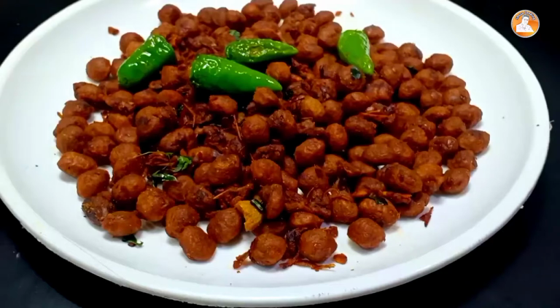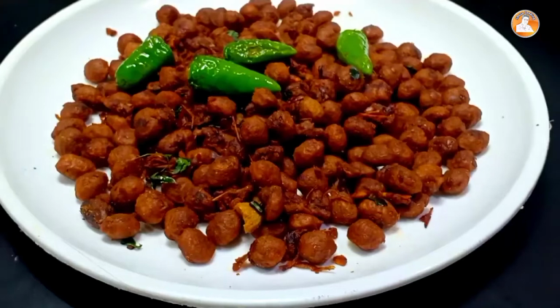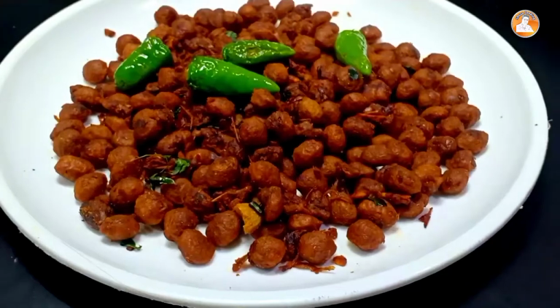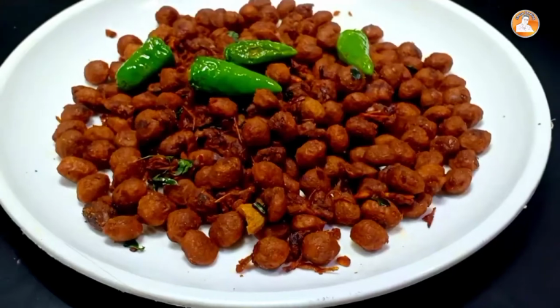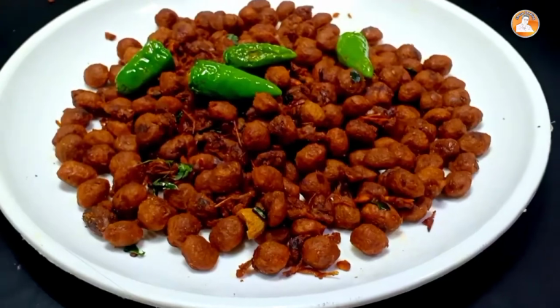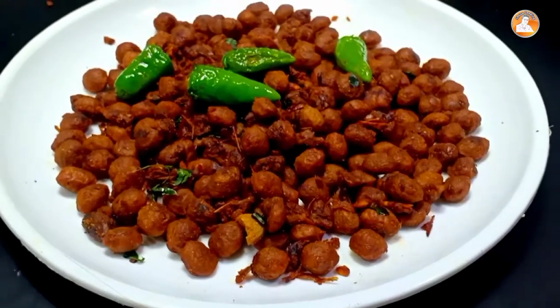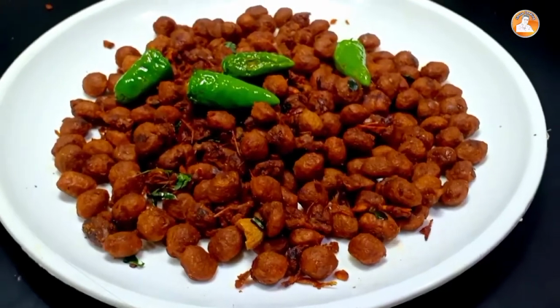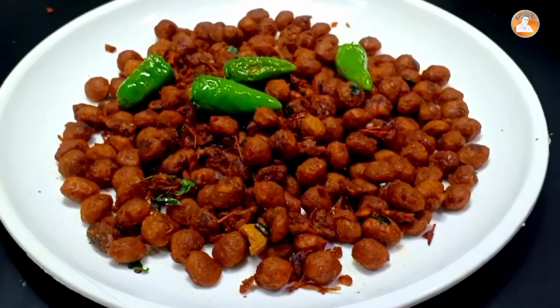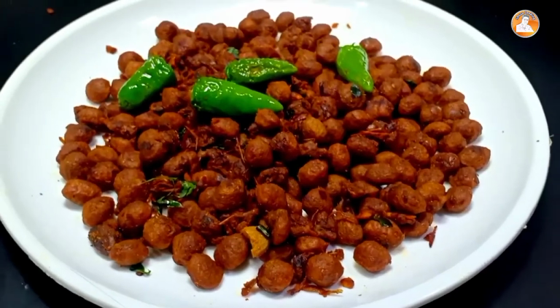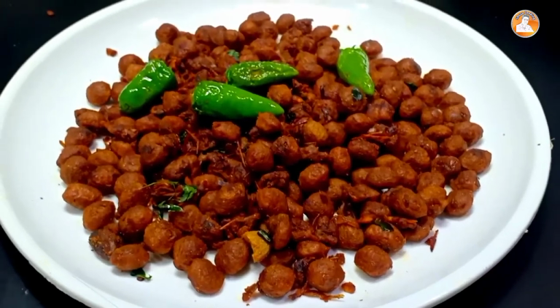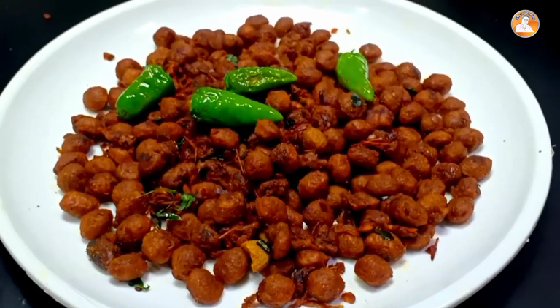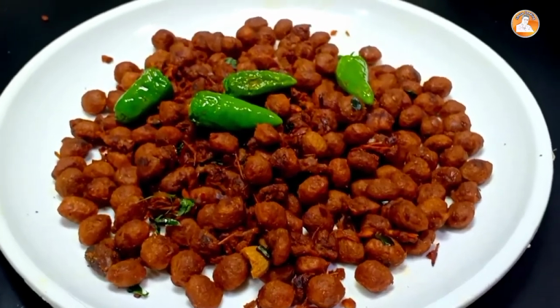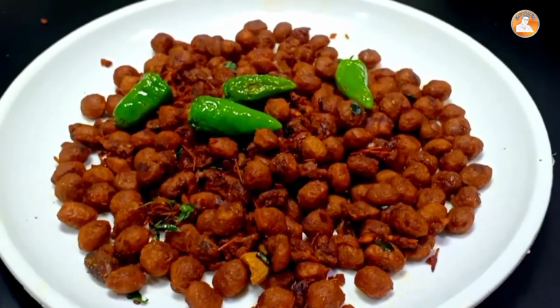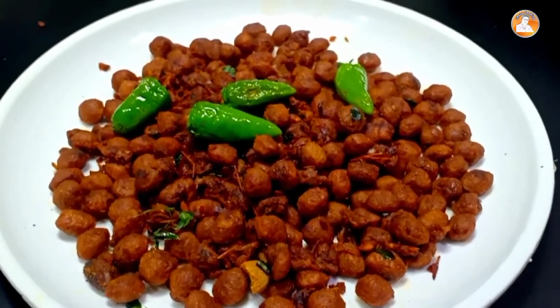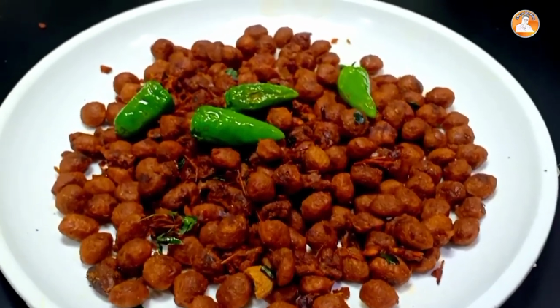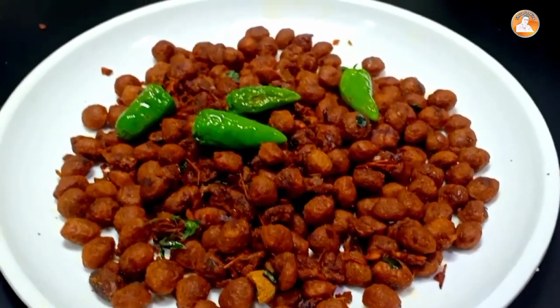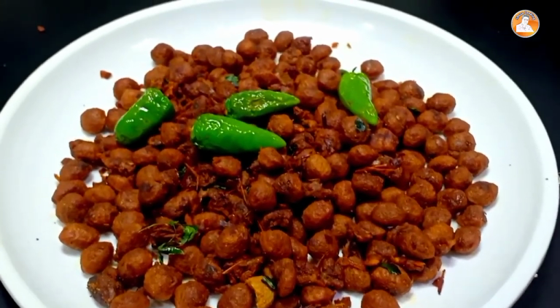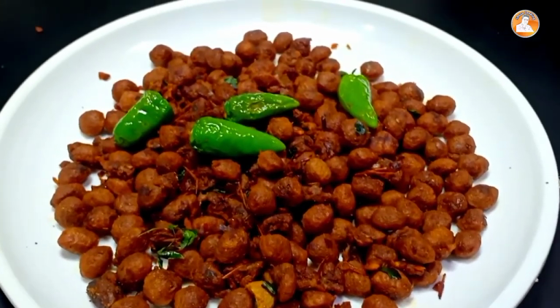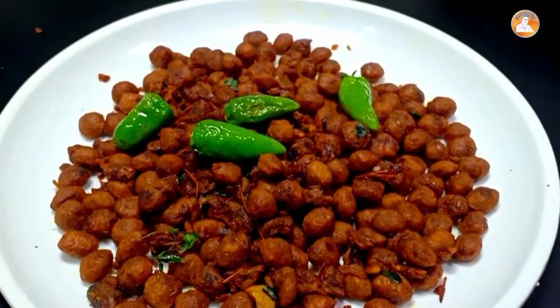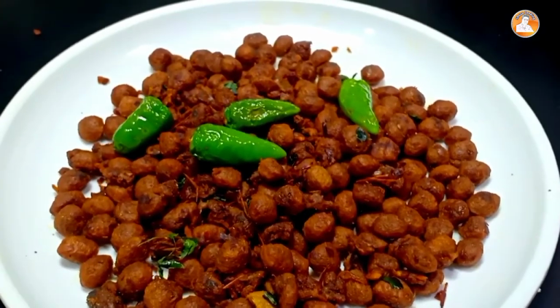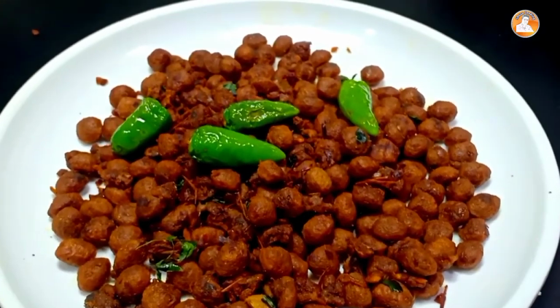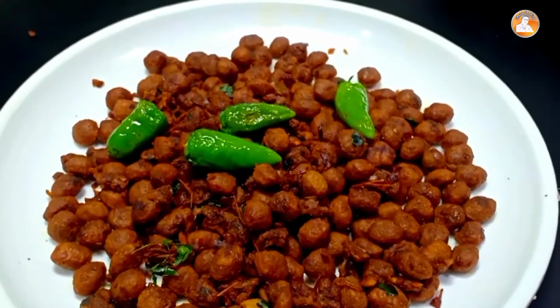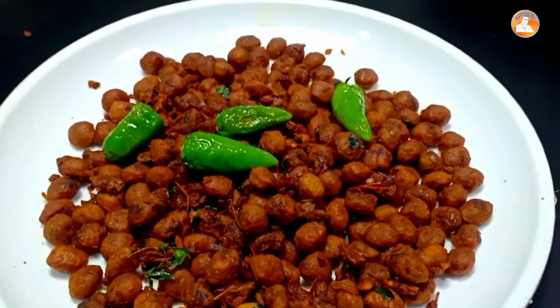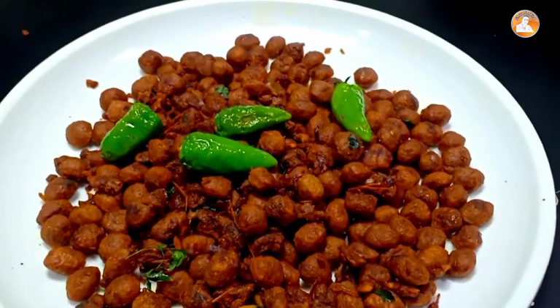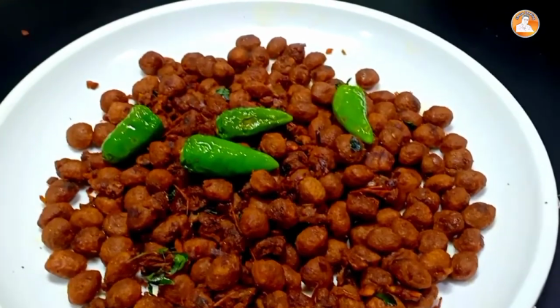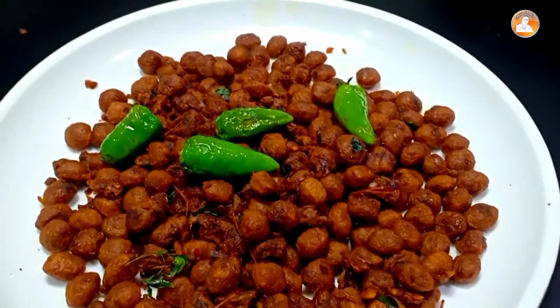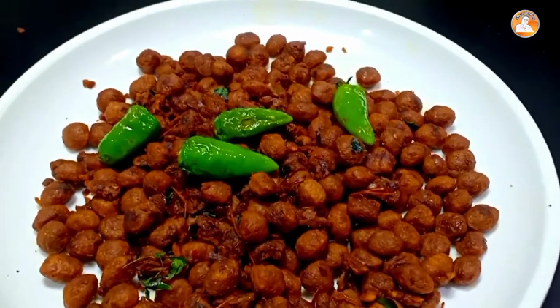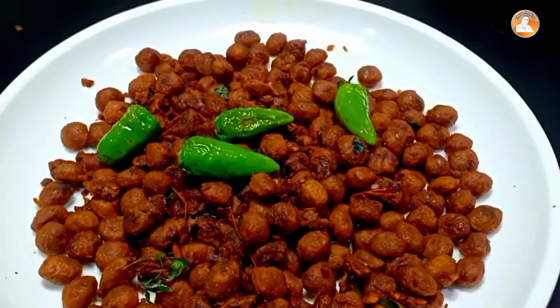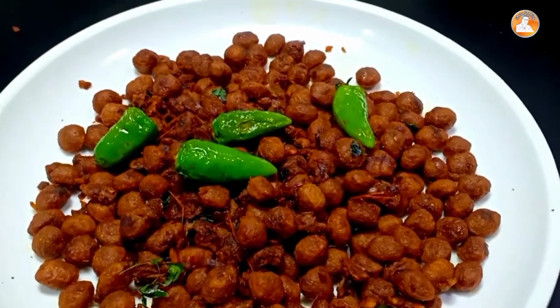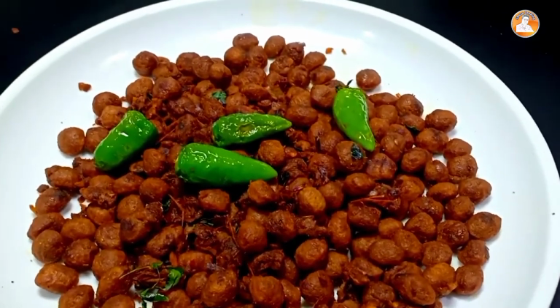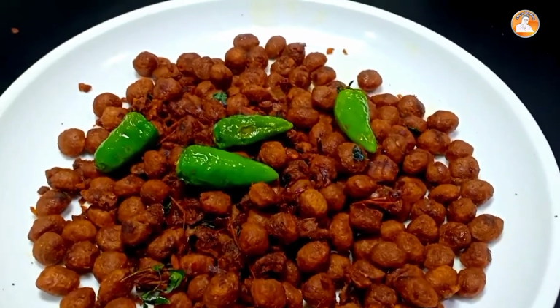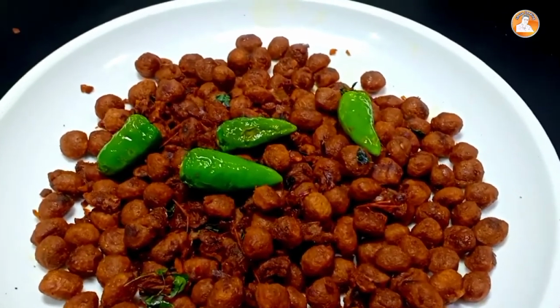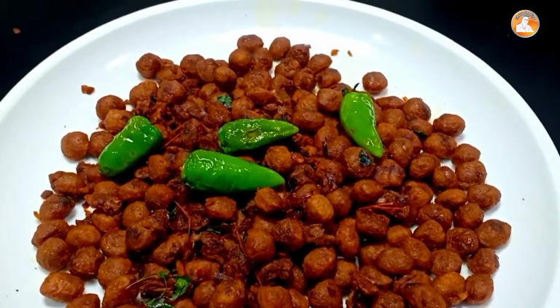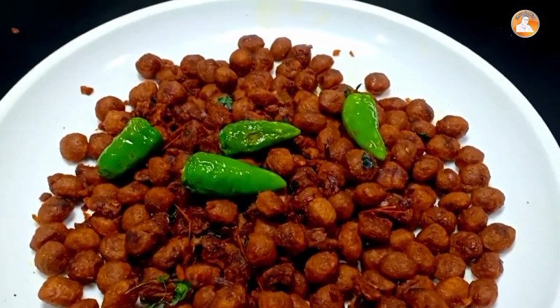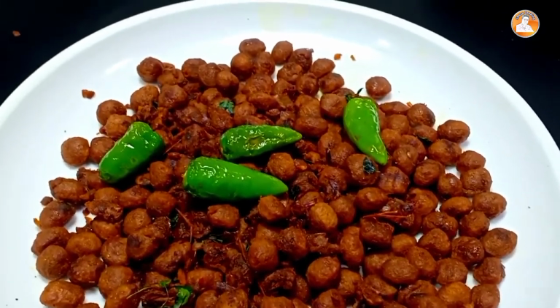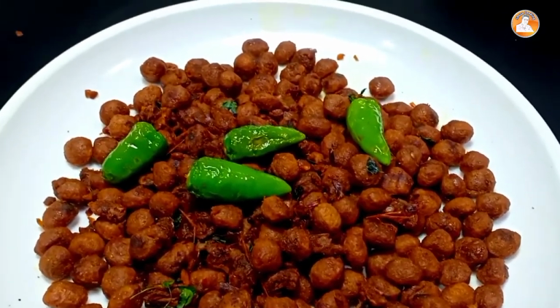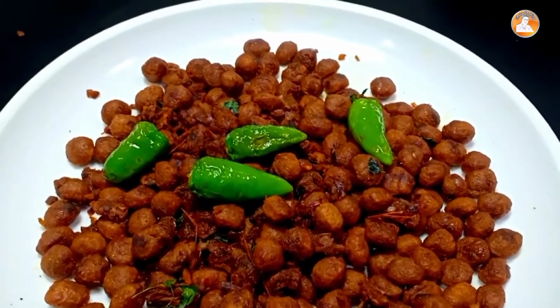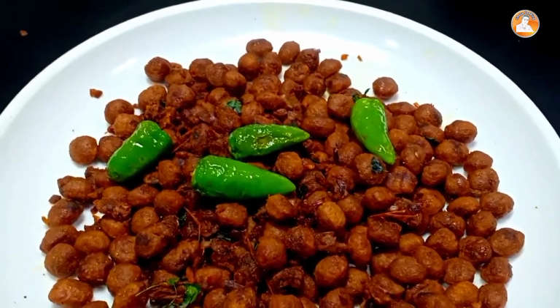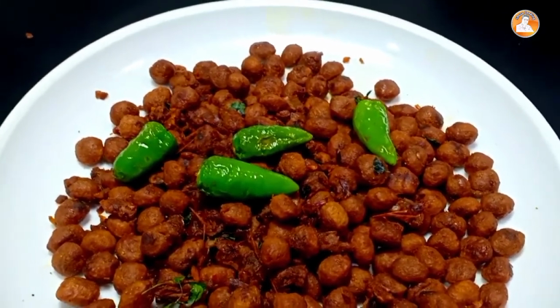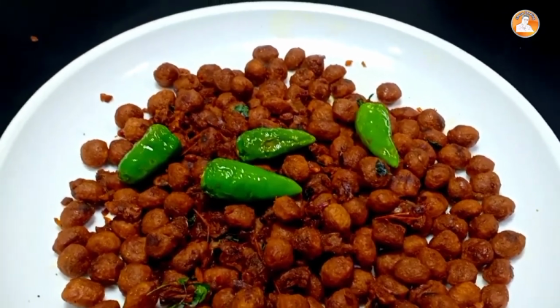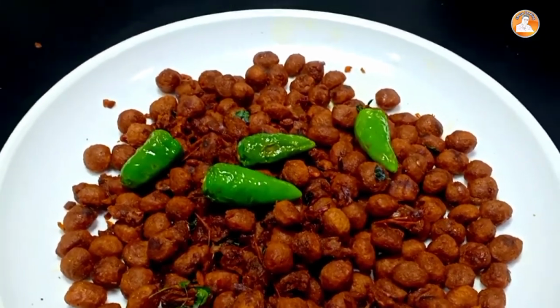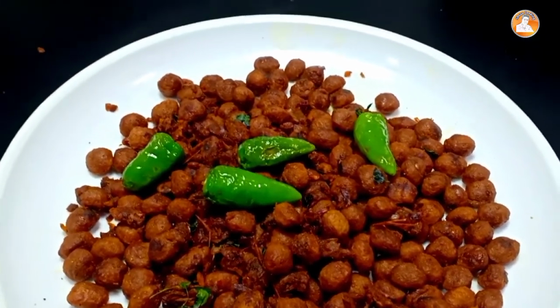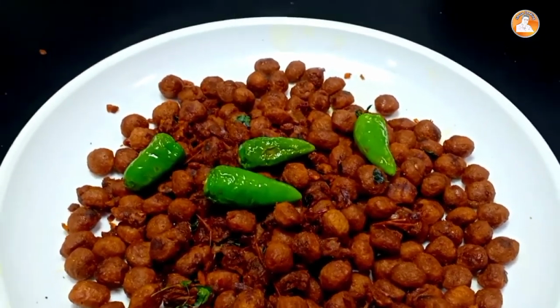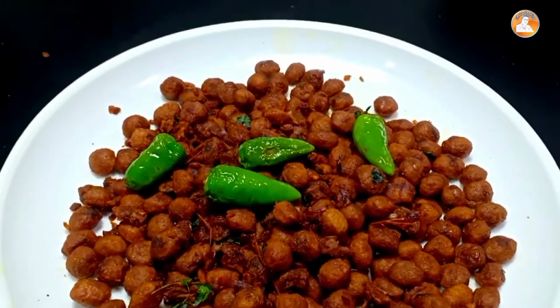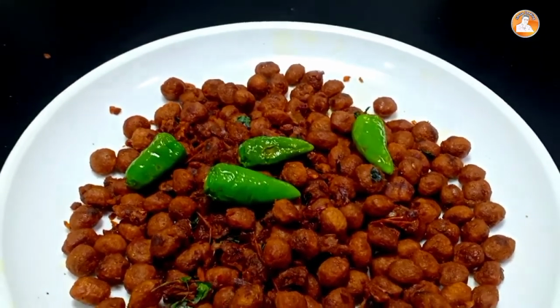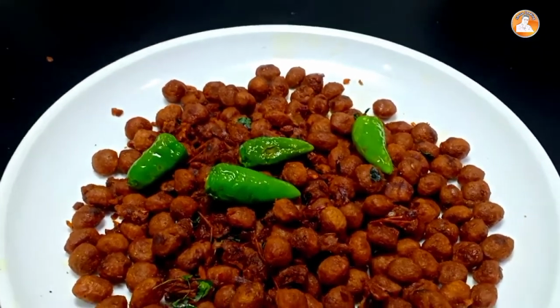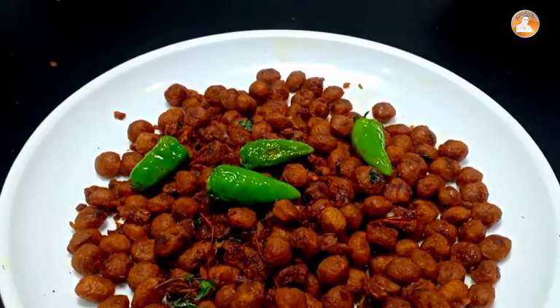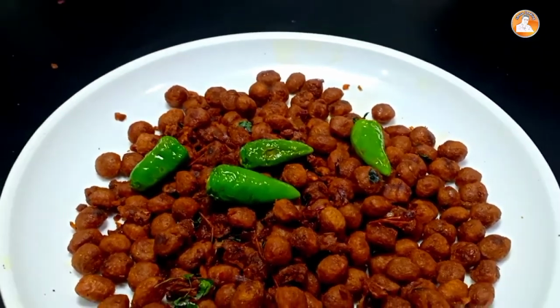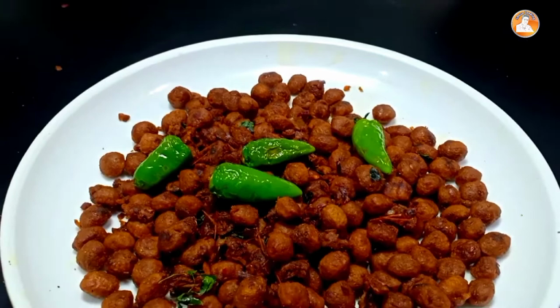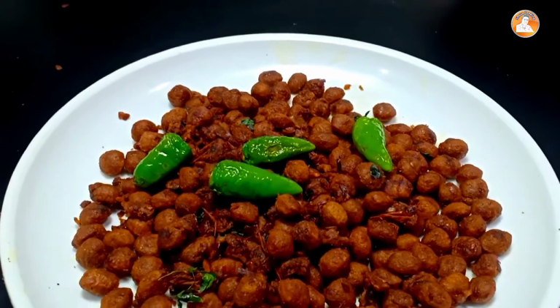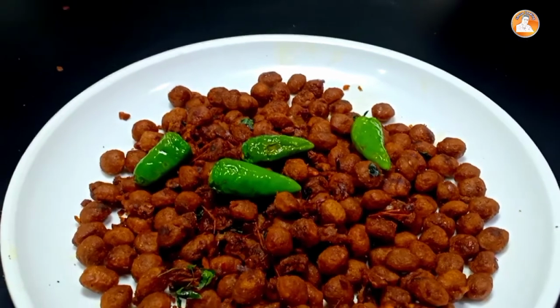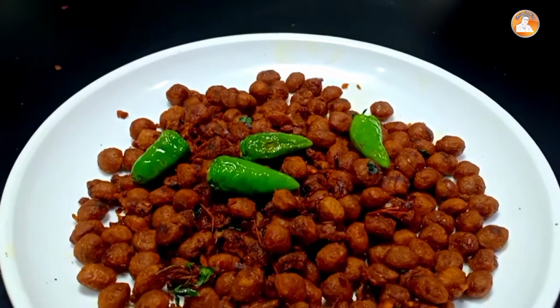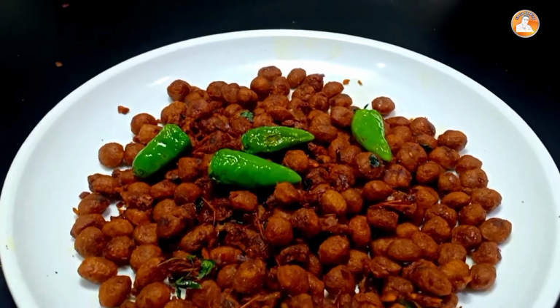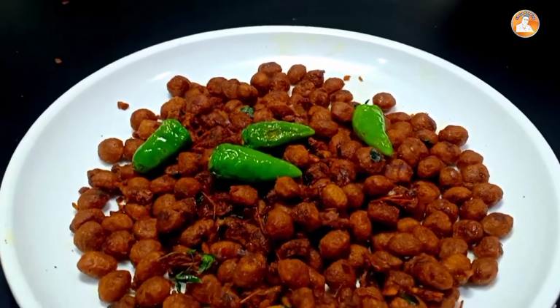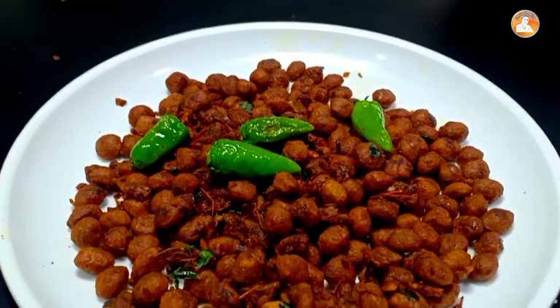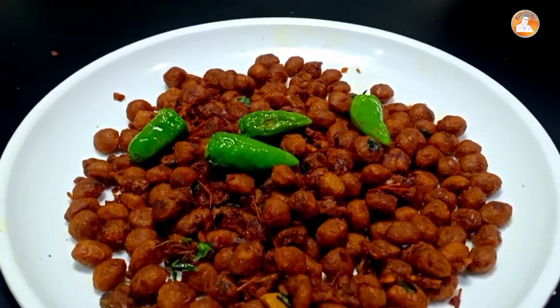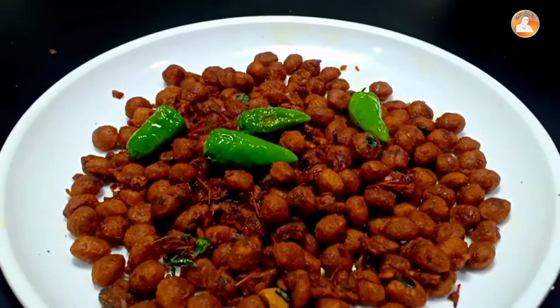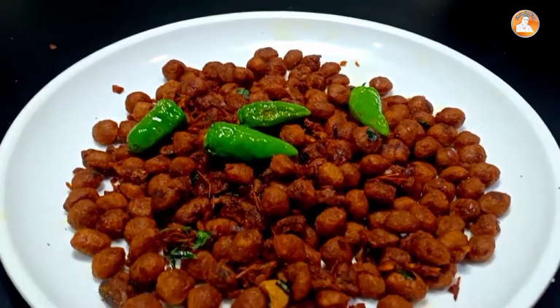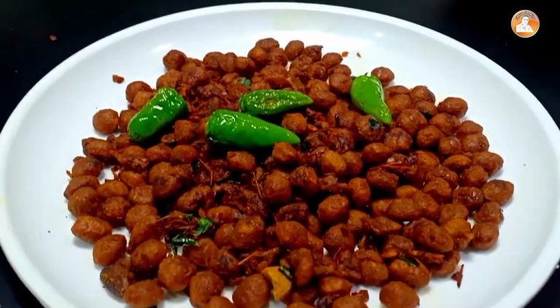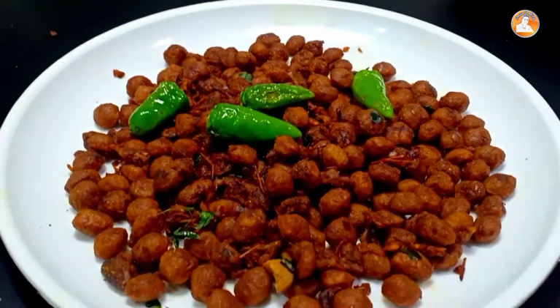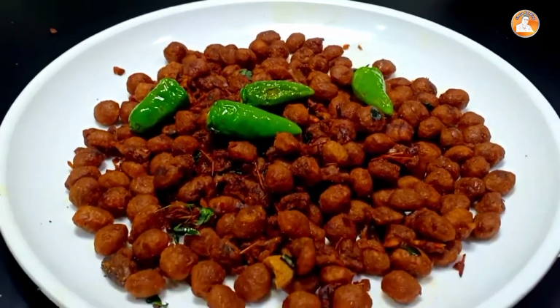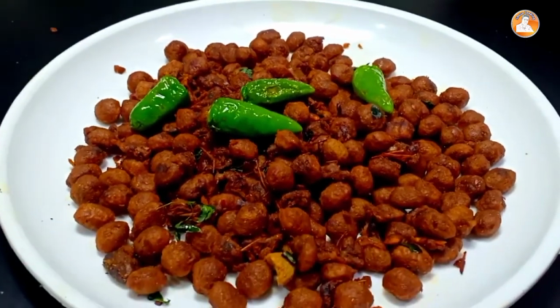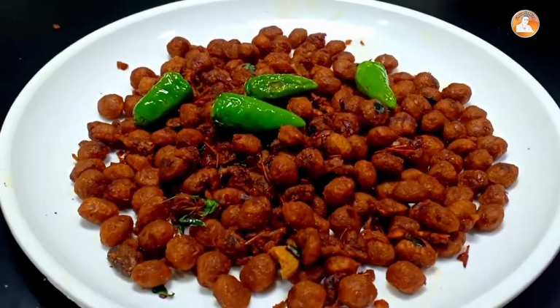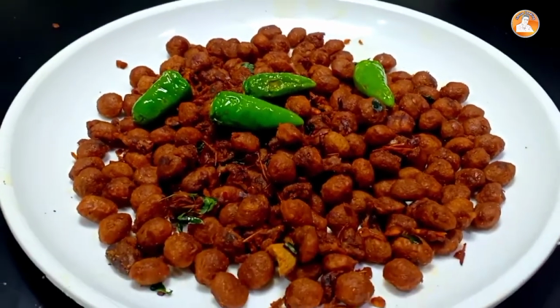Hi friends, welcome to the video. We have a soya chung and soya fry and dry fry.